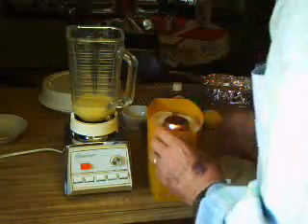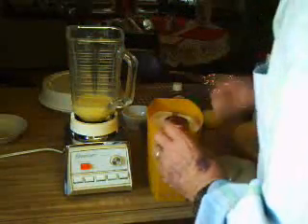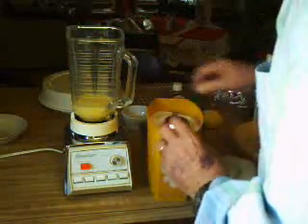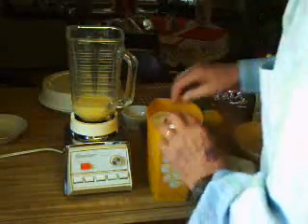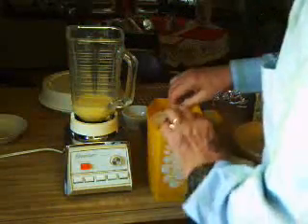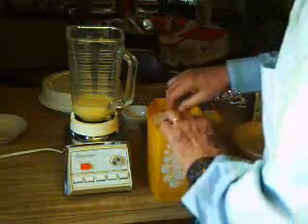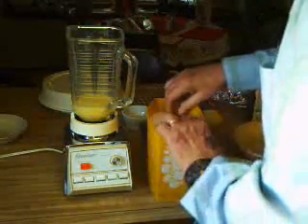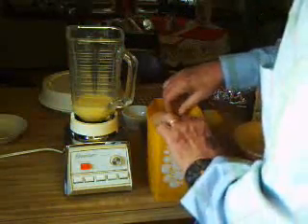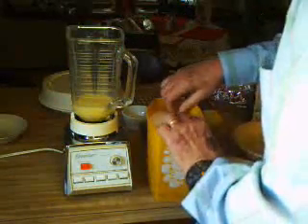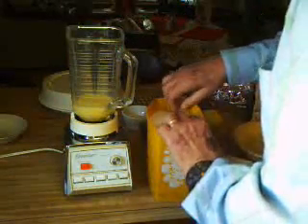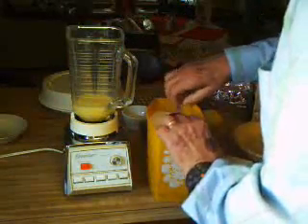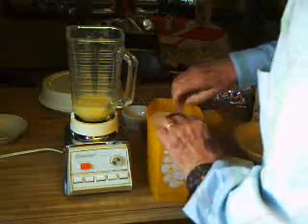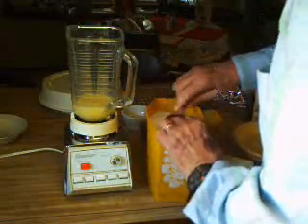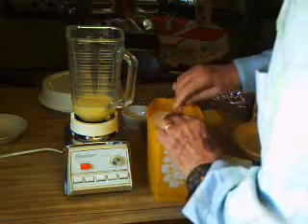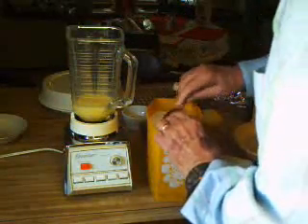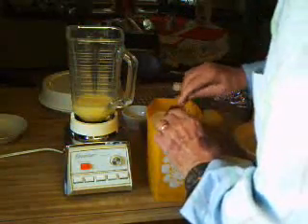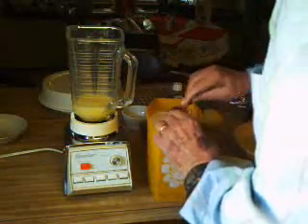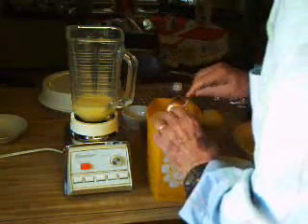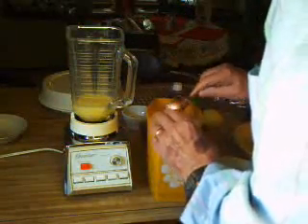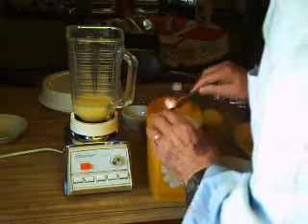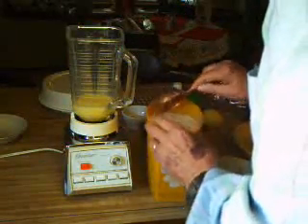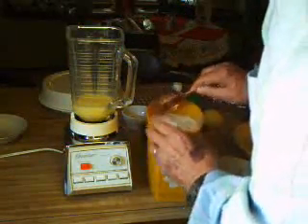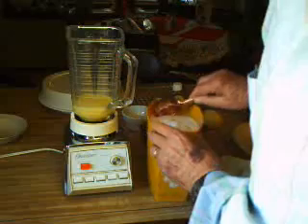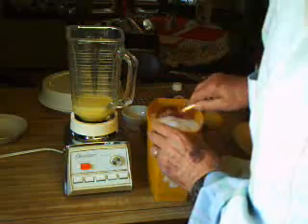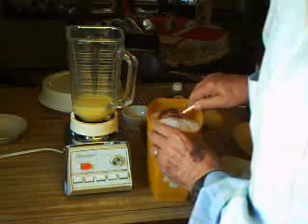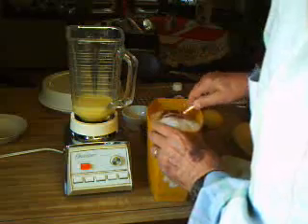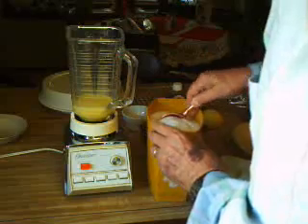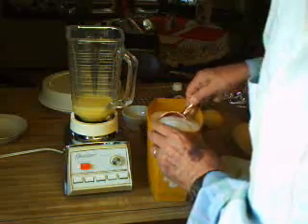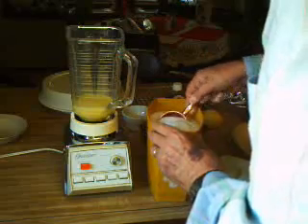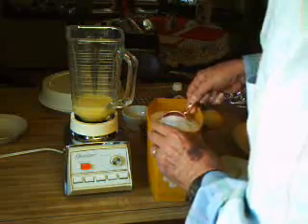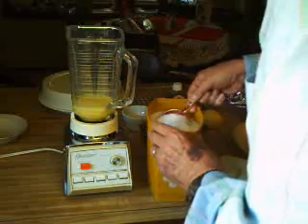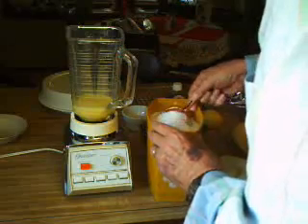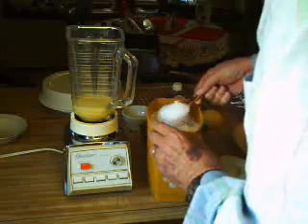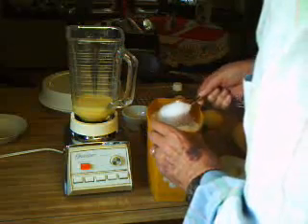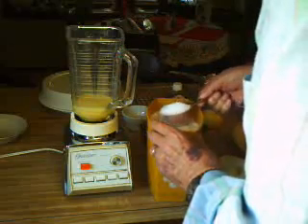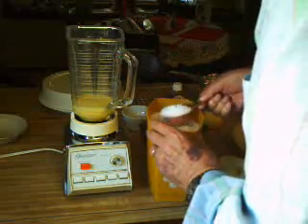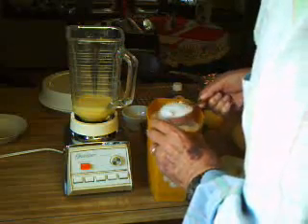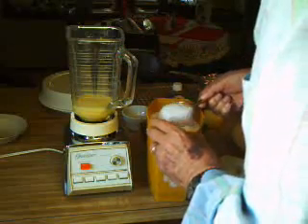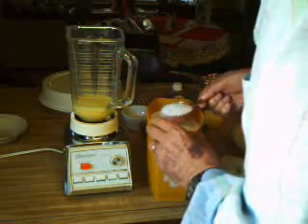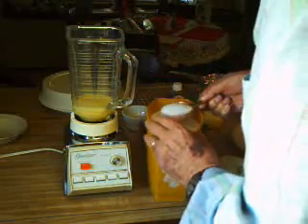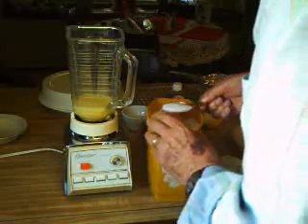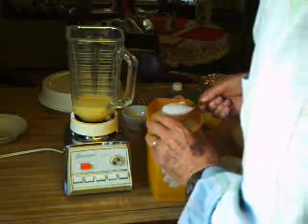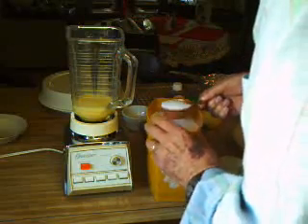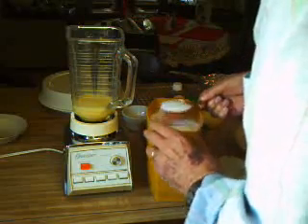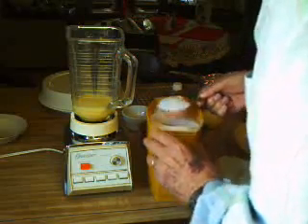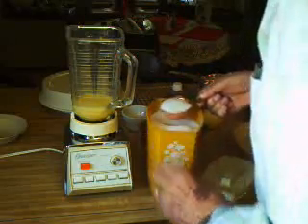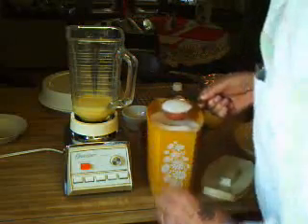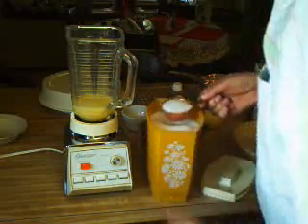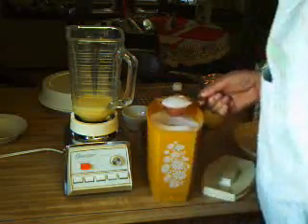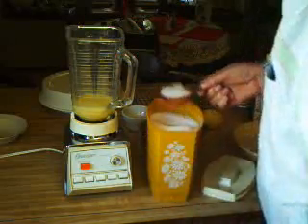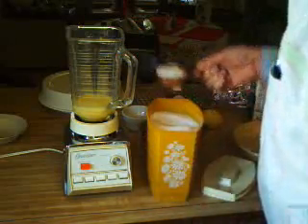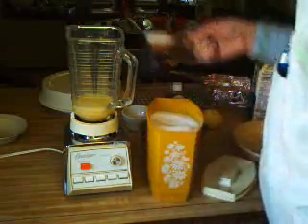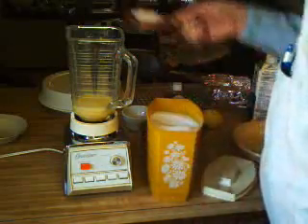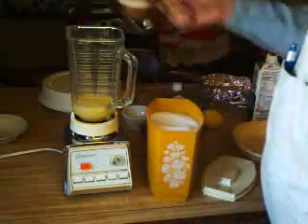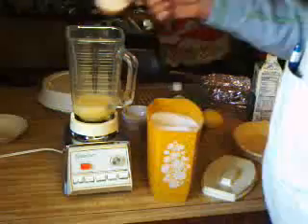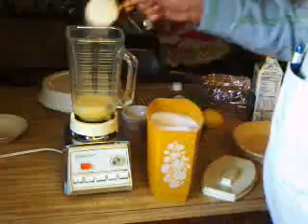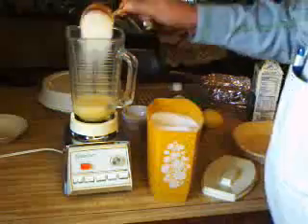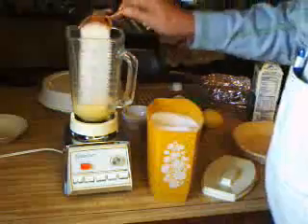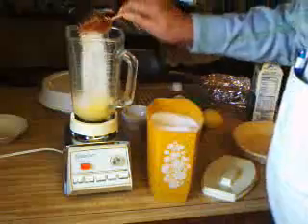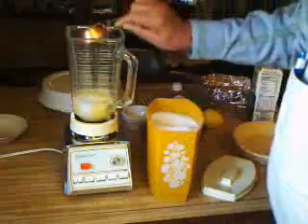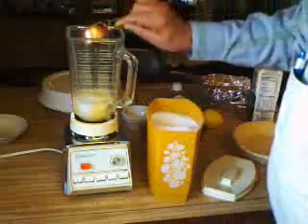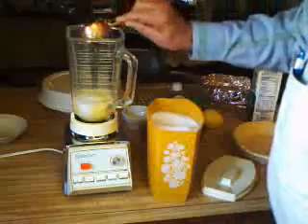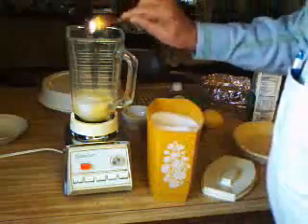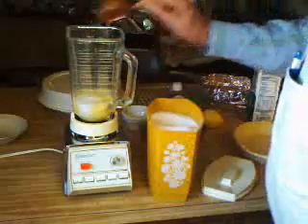Next I need a cup of sugar. This is a third of a cup, so I'll put in three of them.